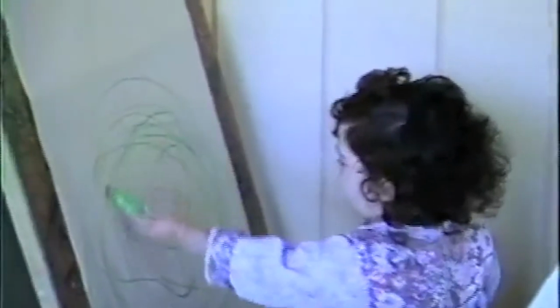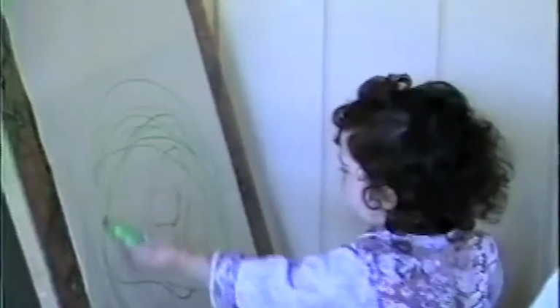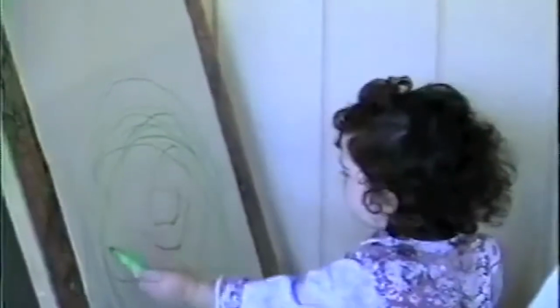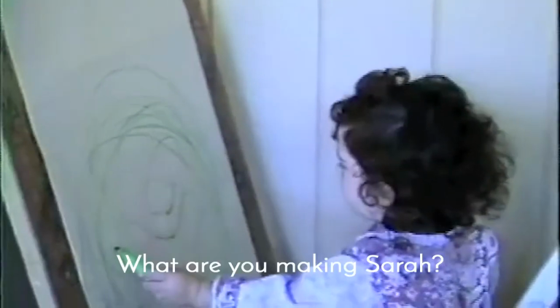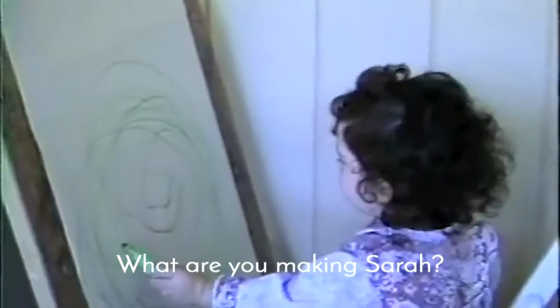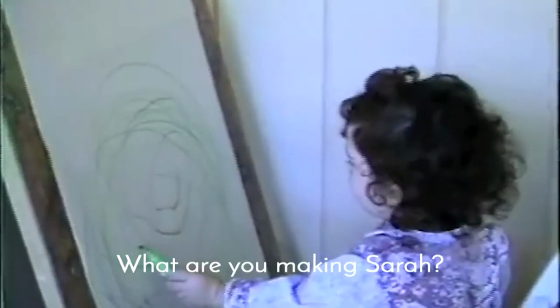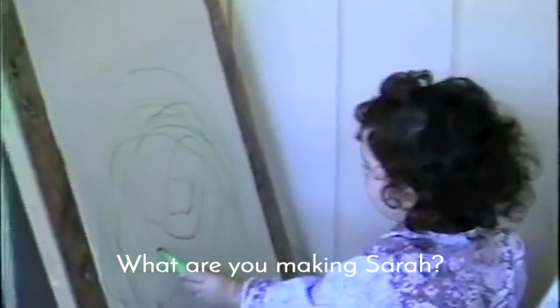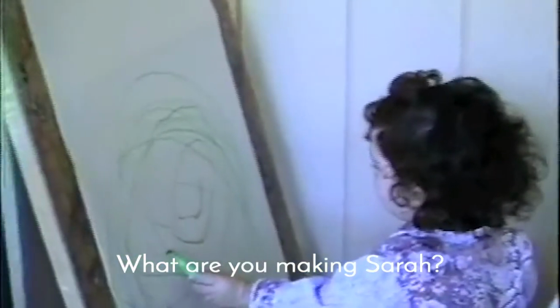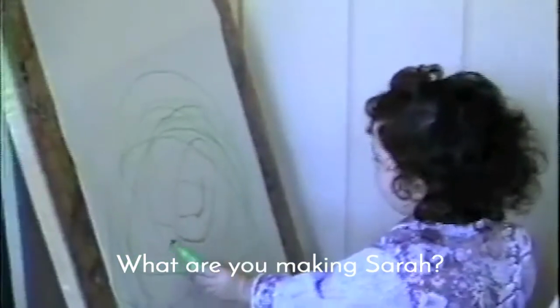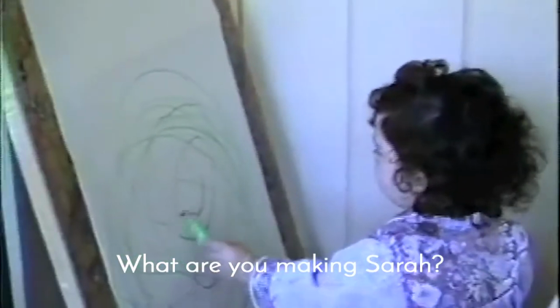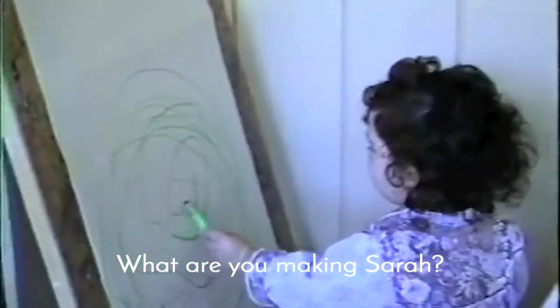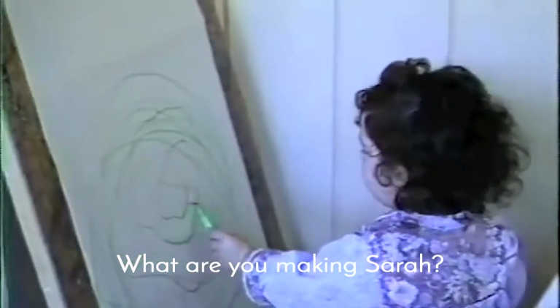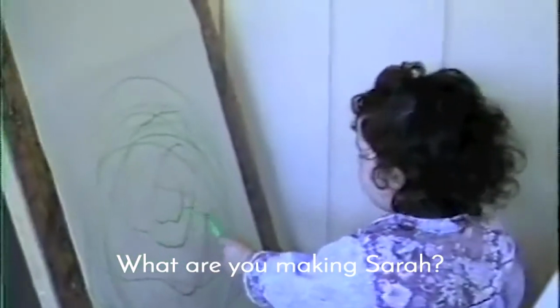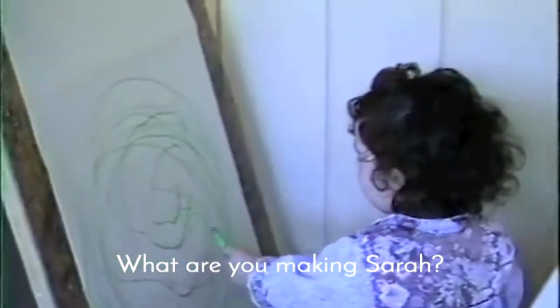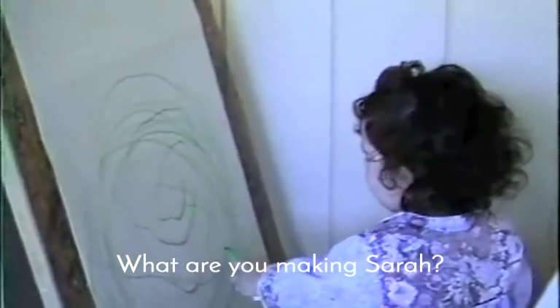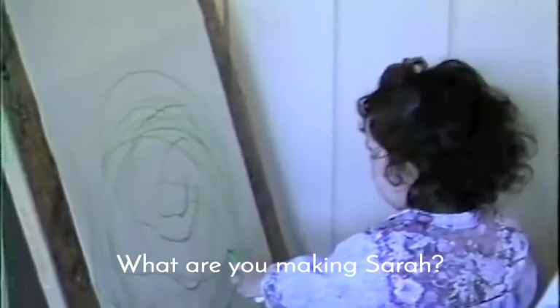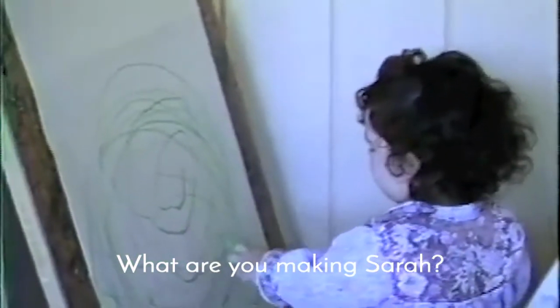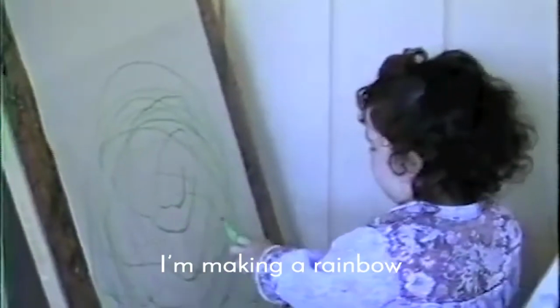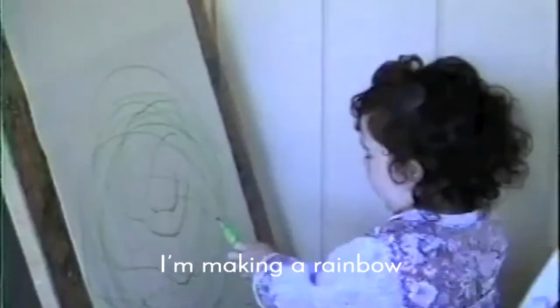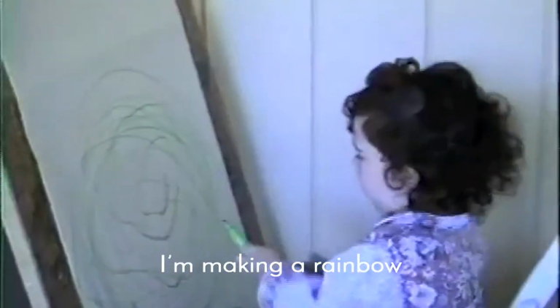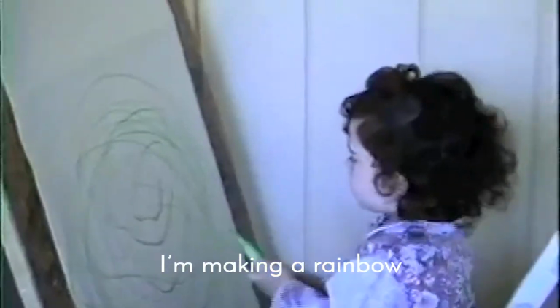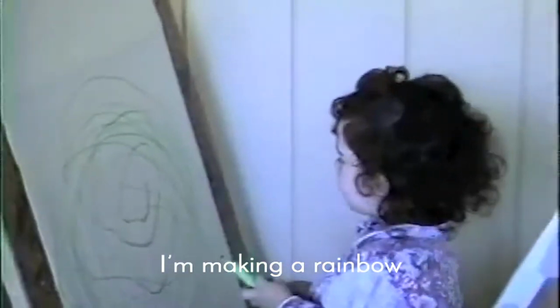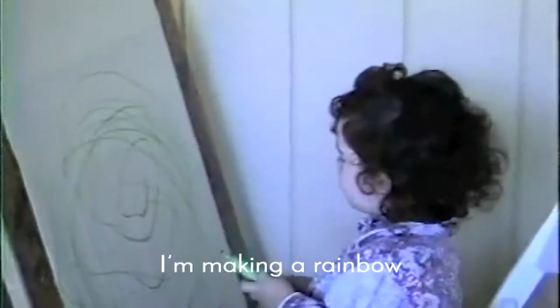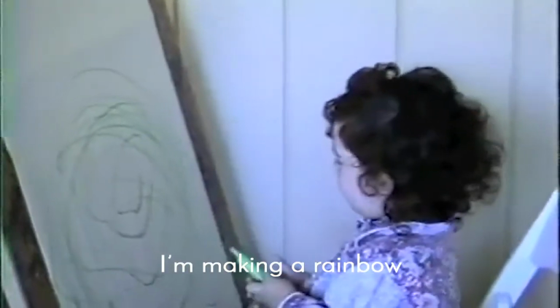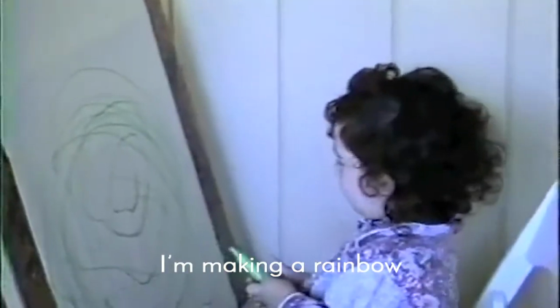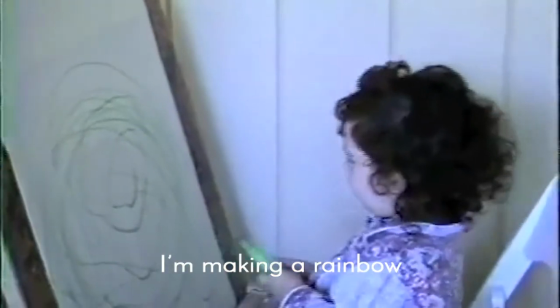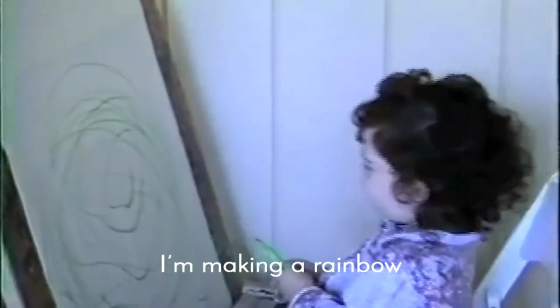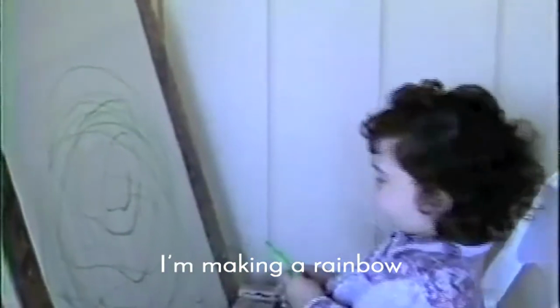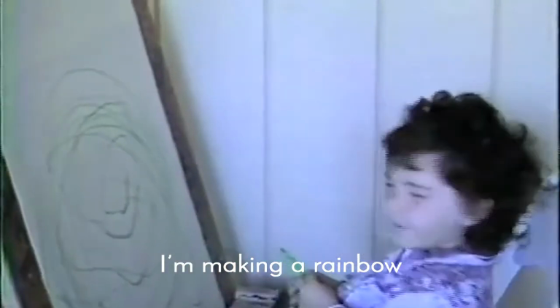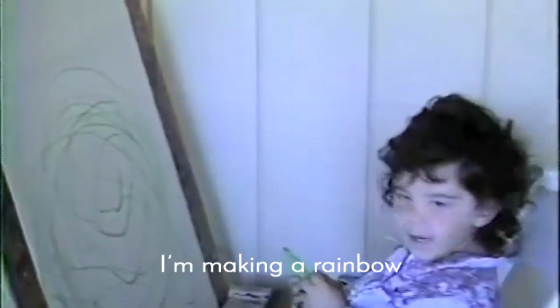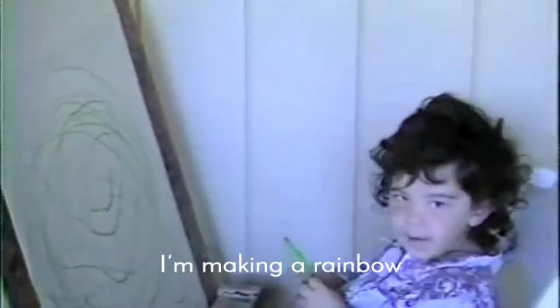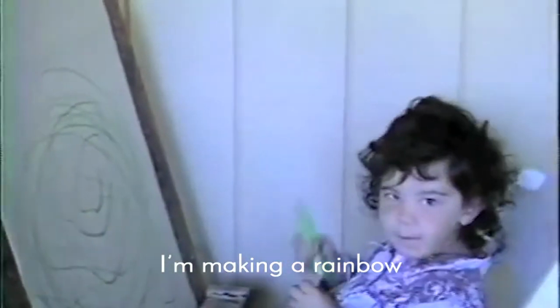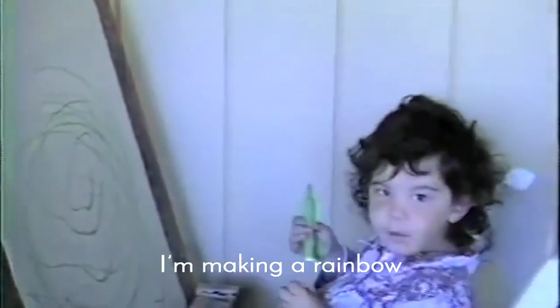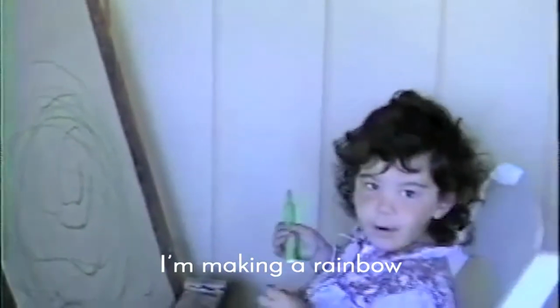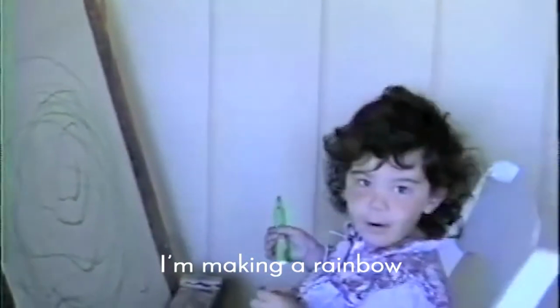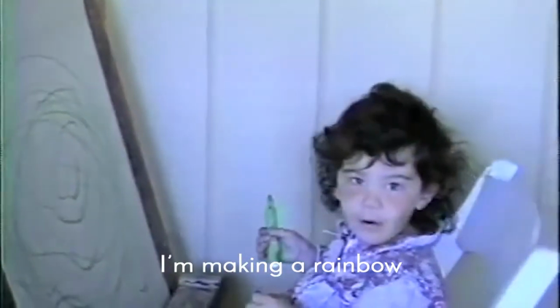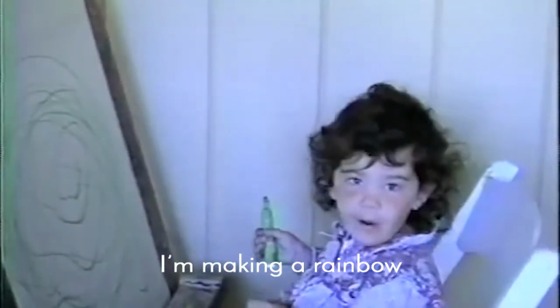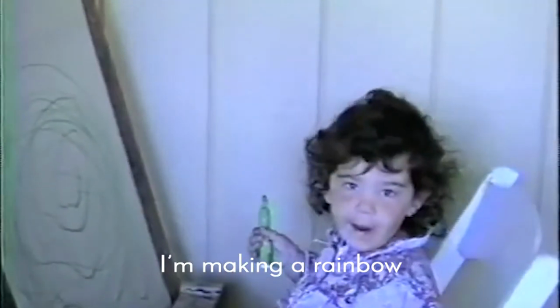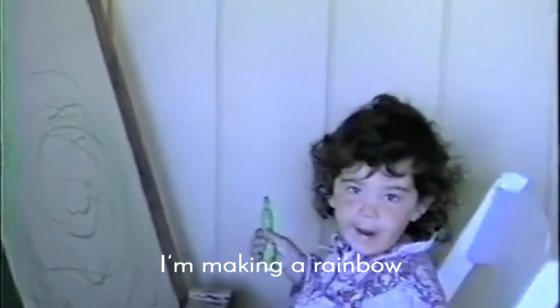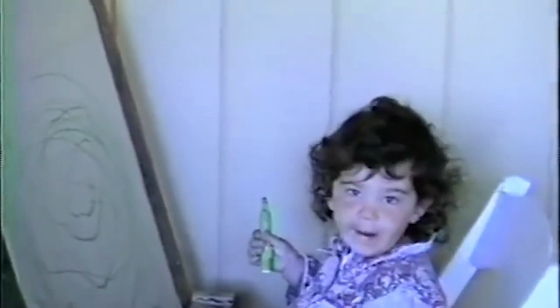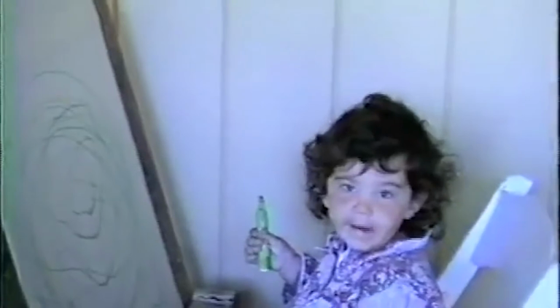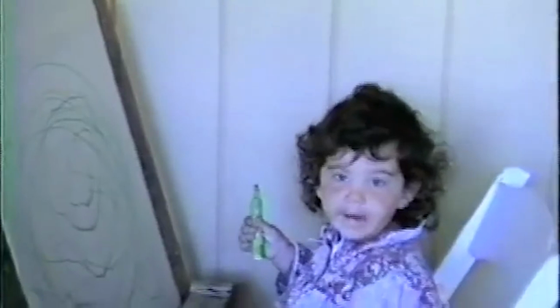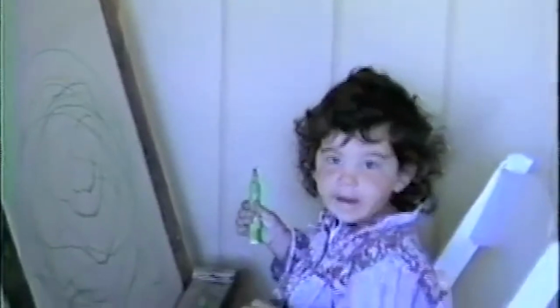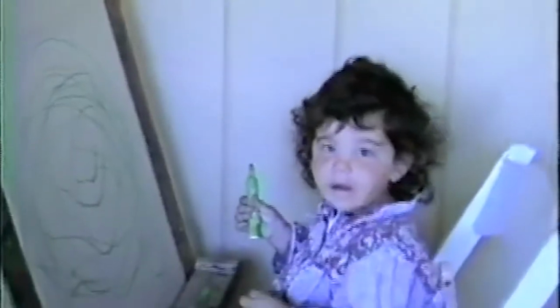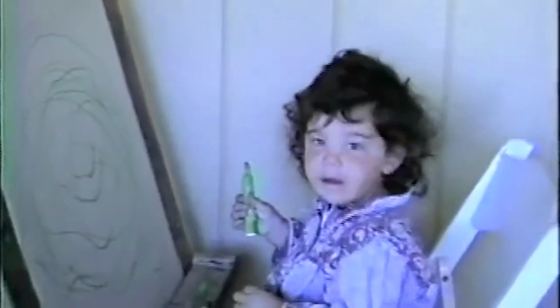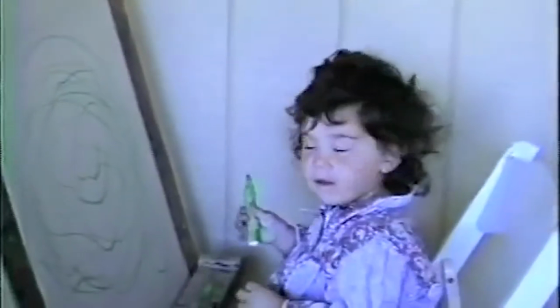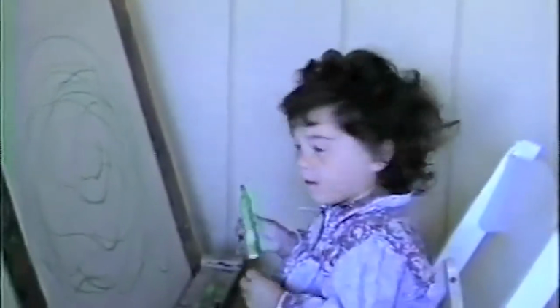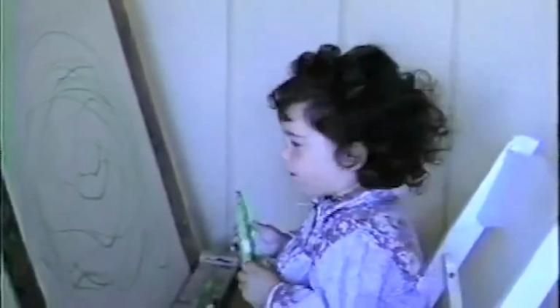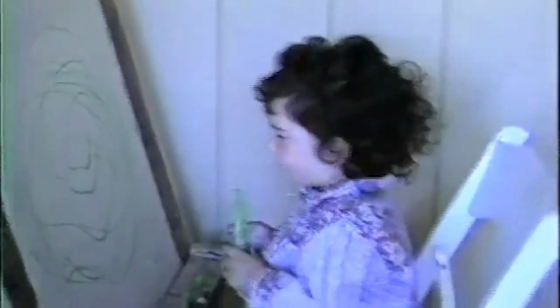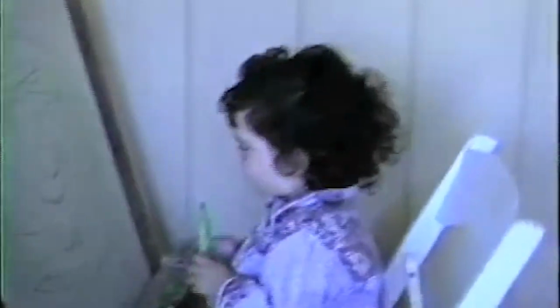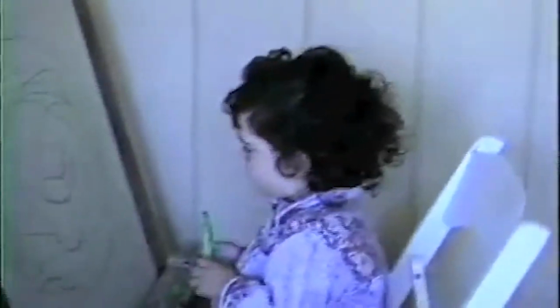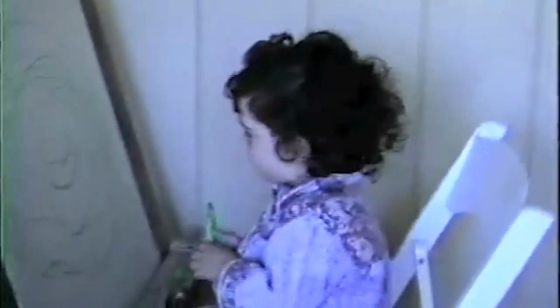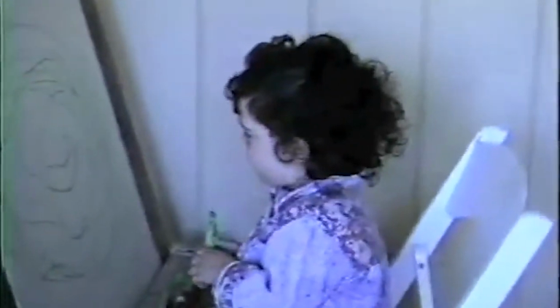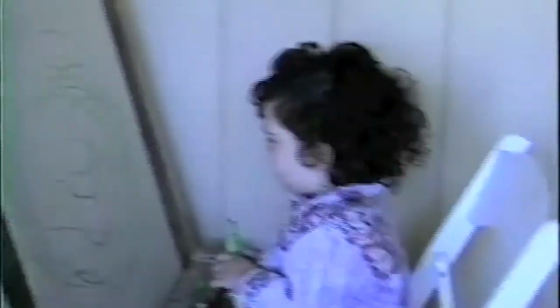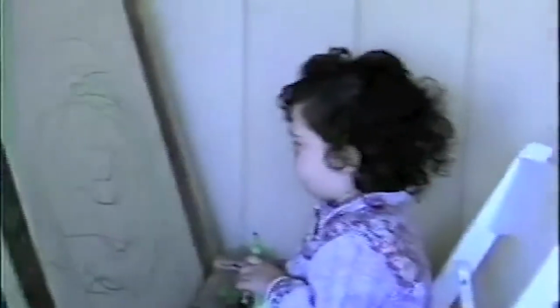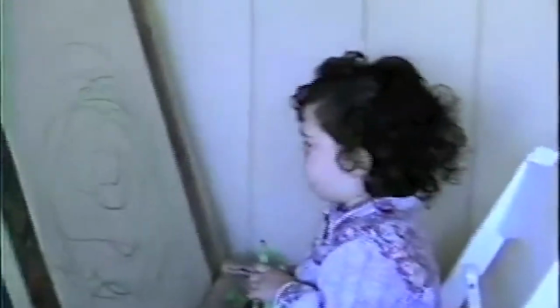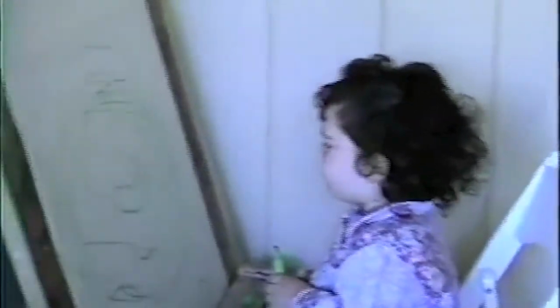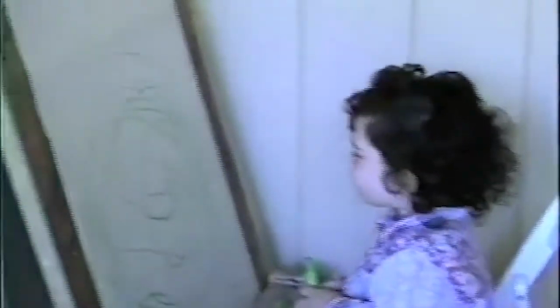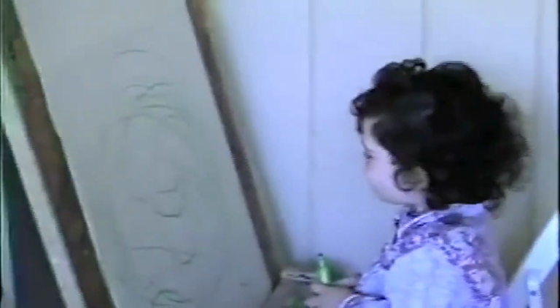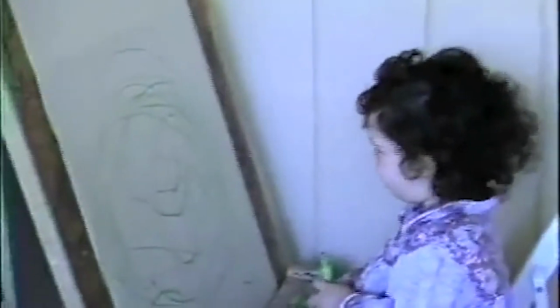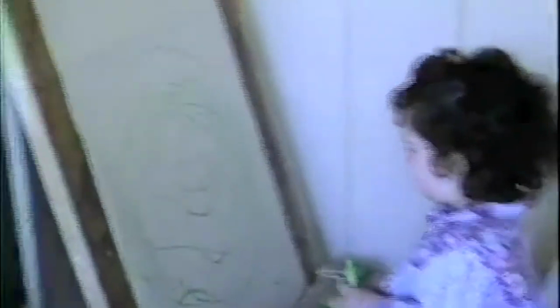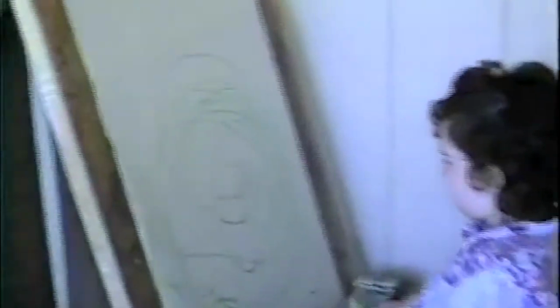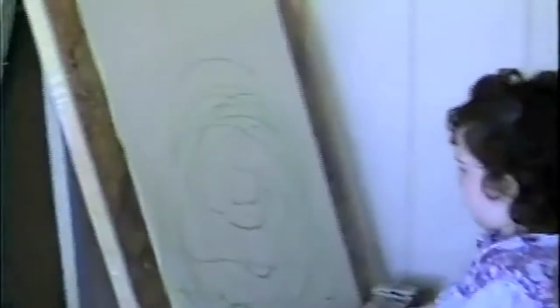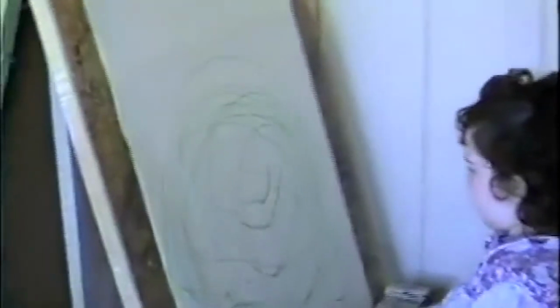What are you making, Sarah? I'm making all green balls. Can you say hi?